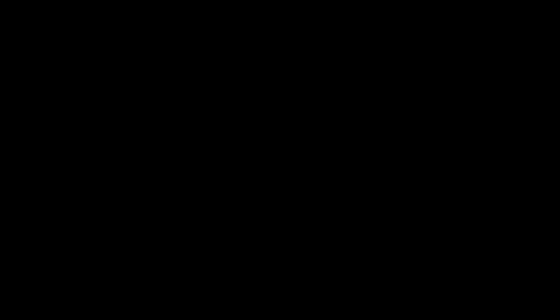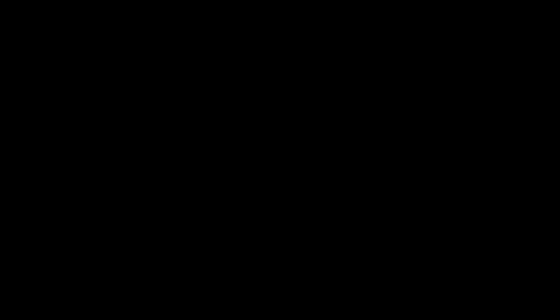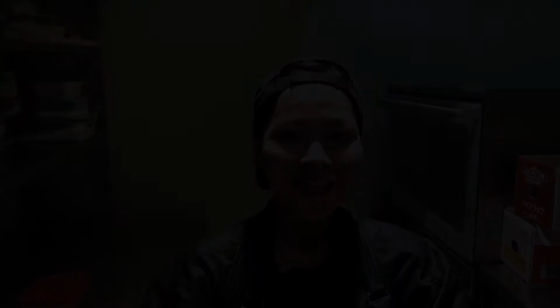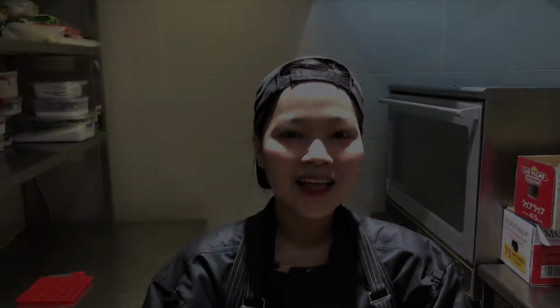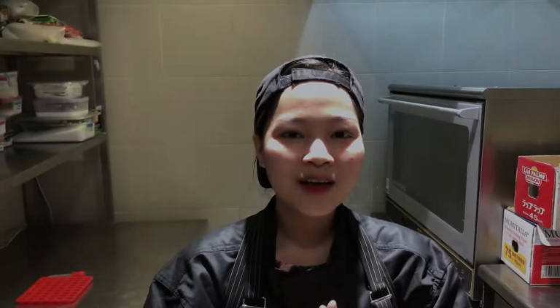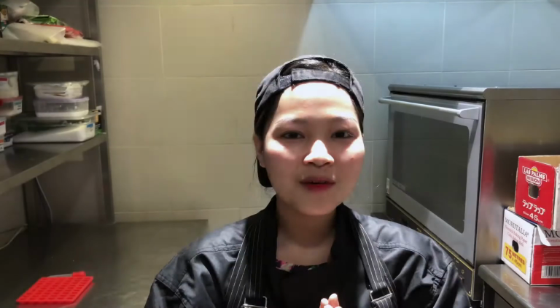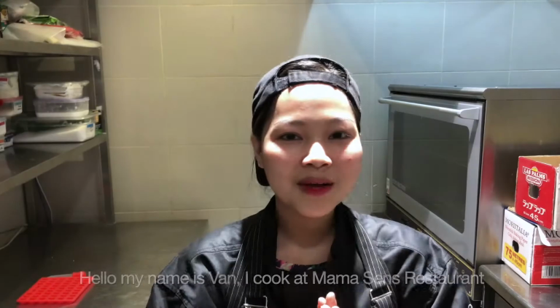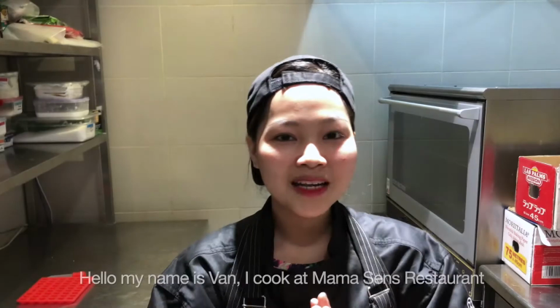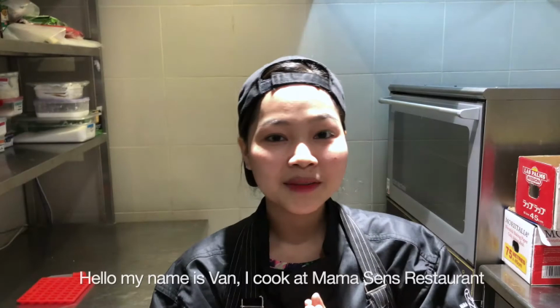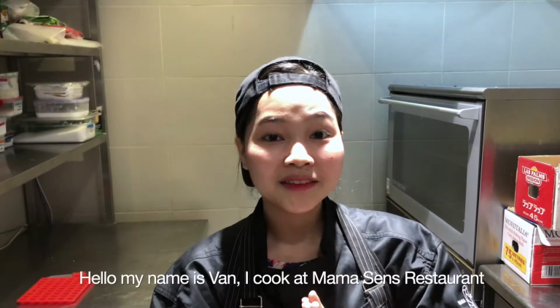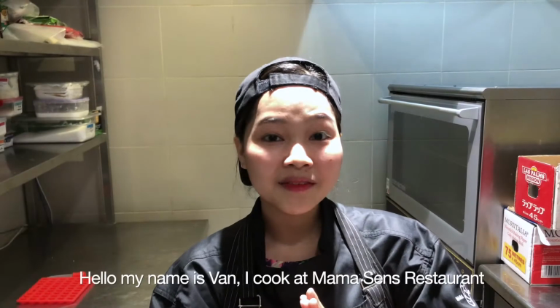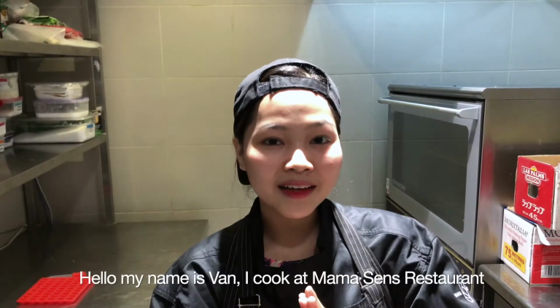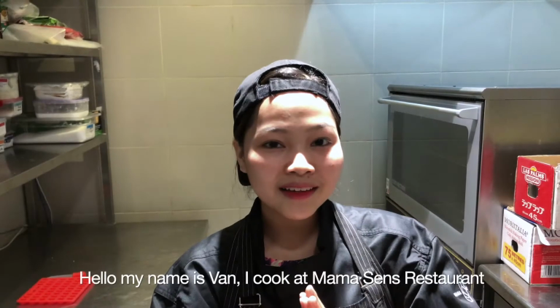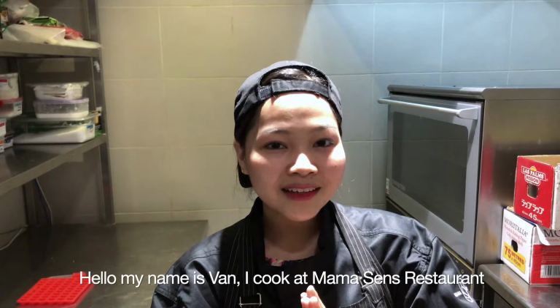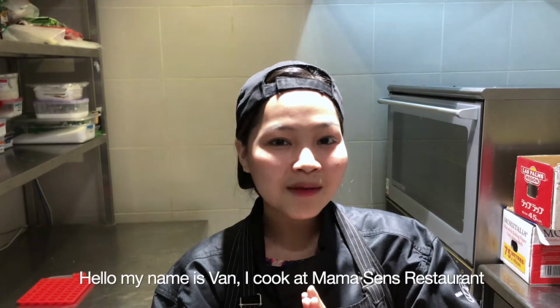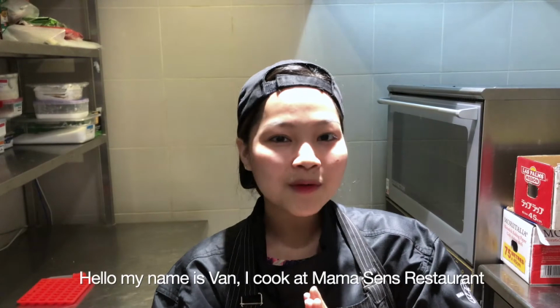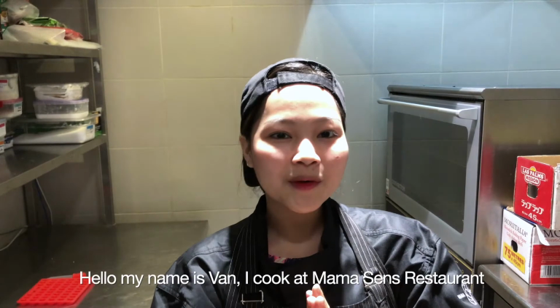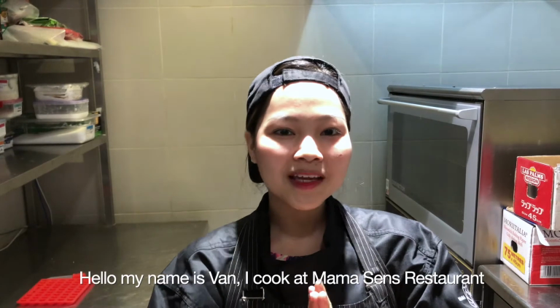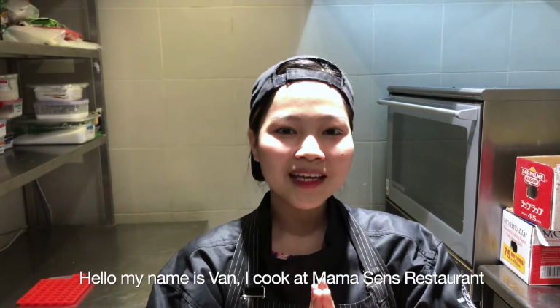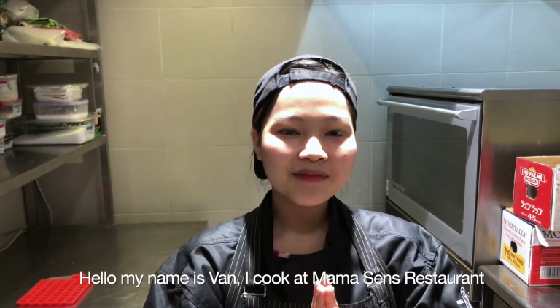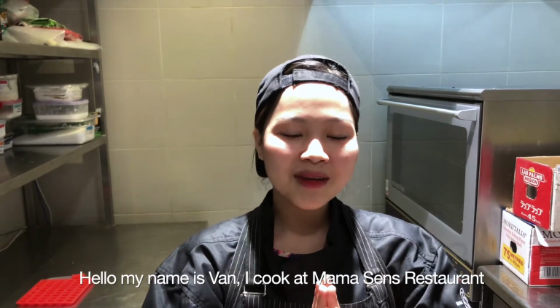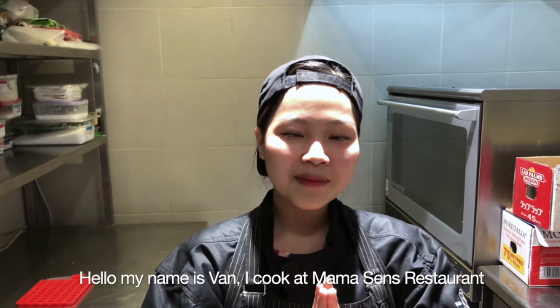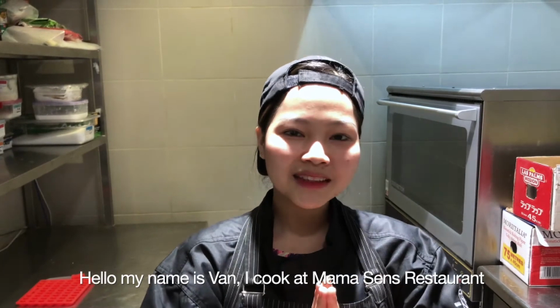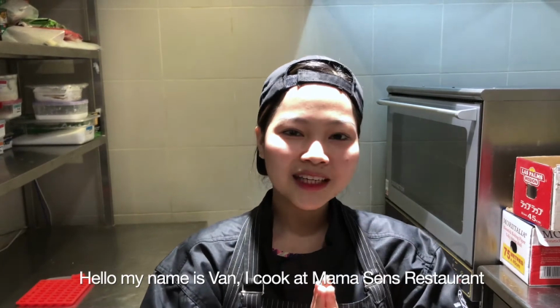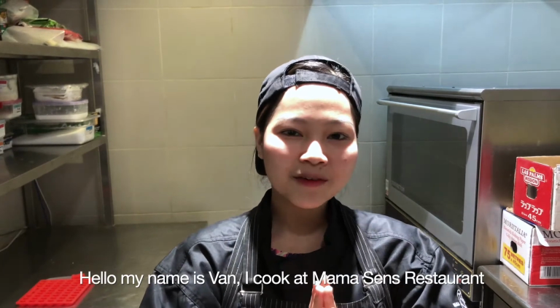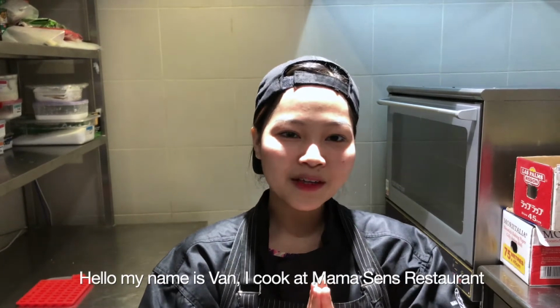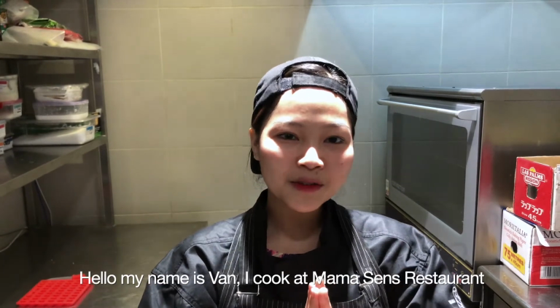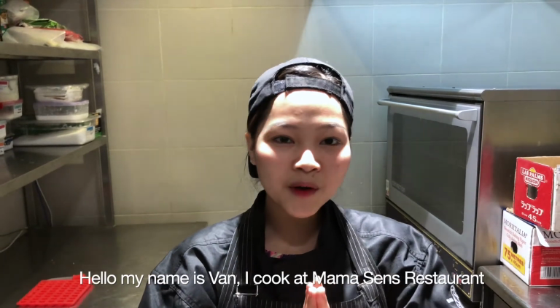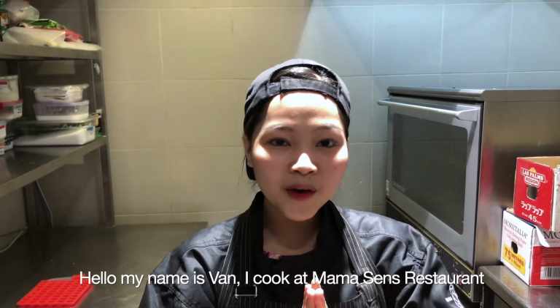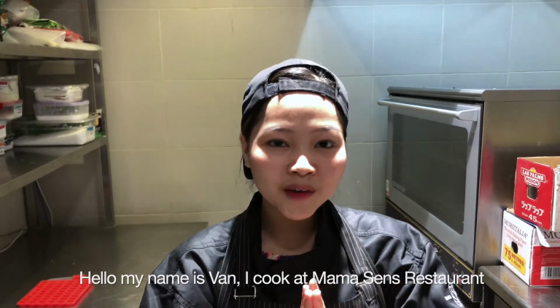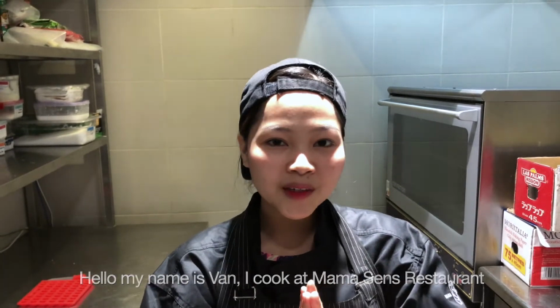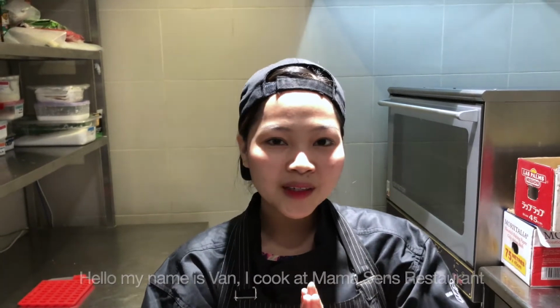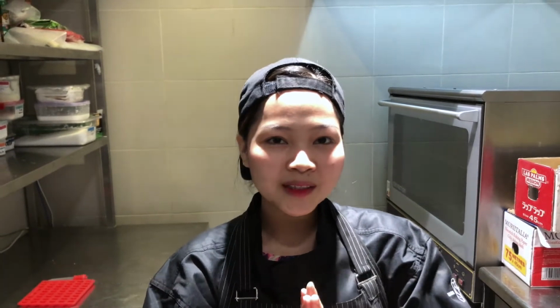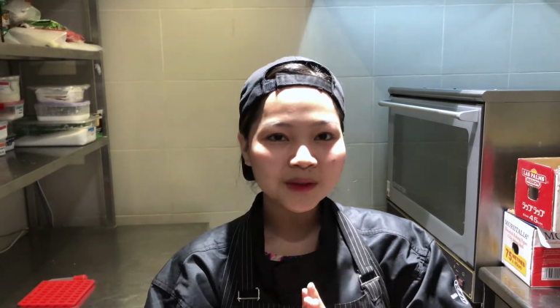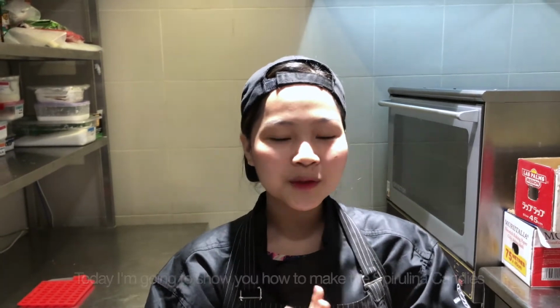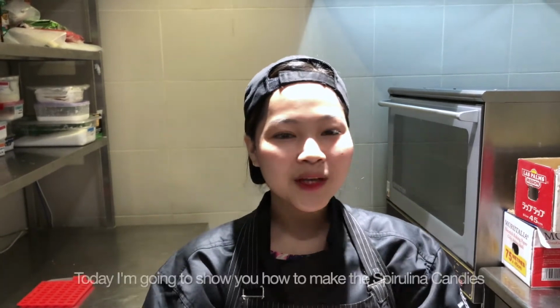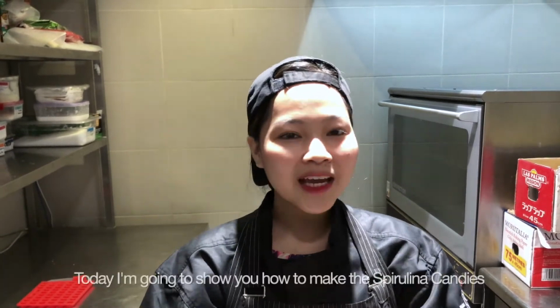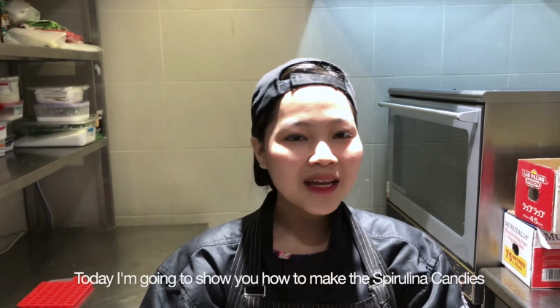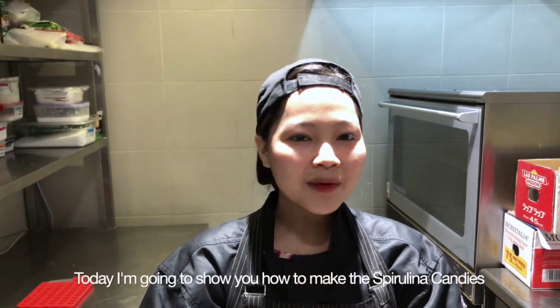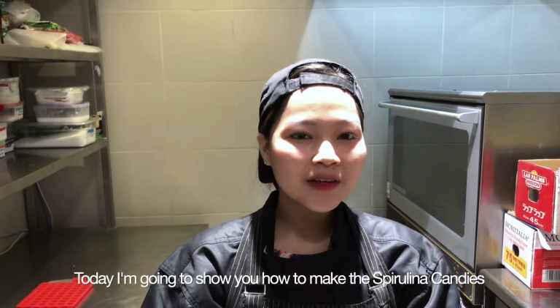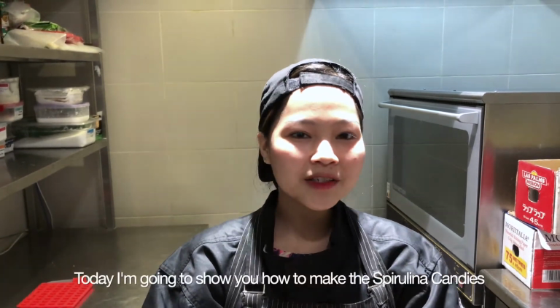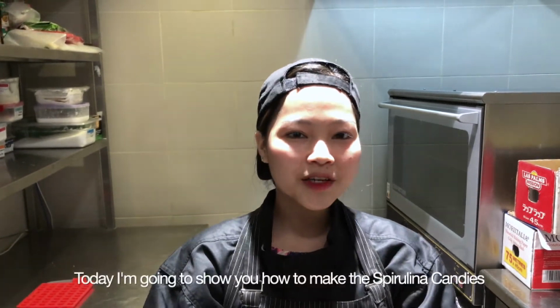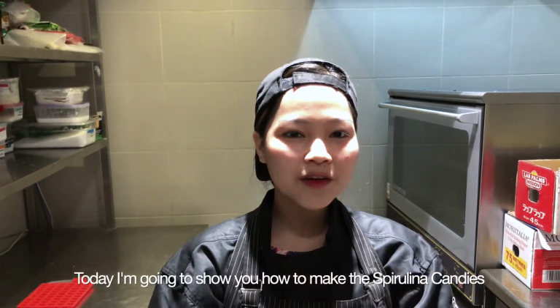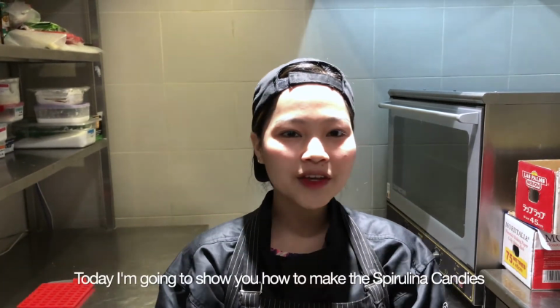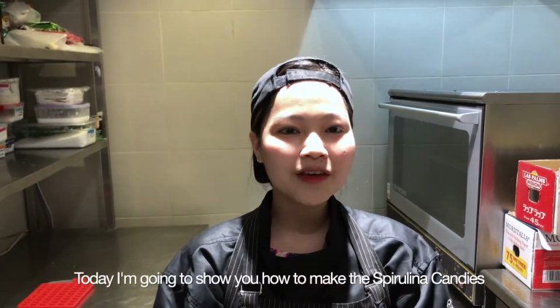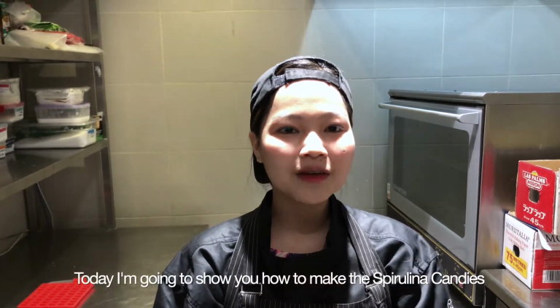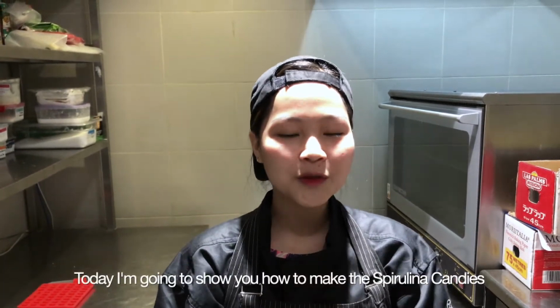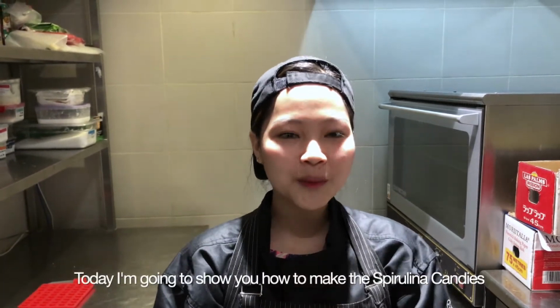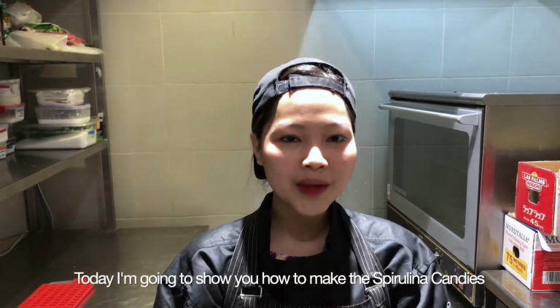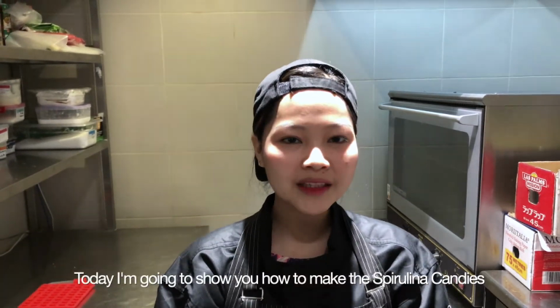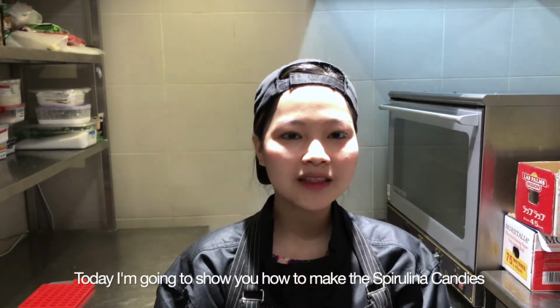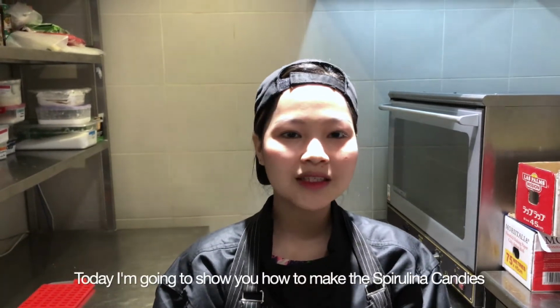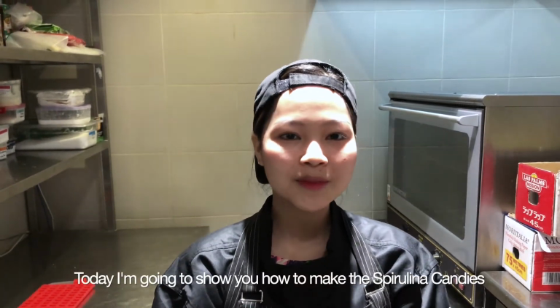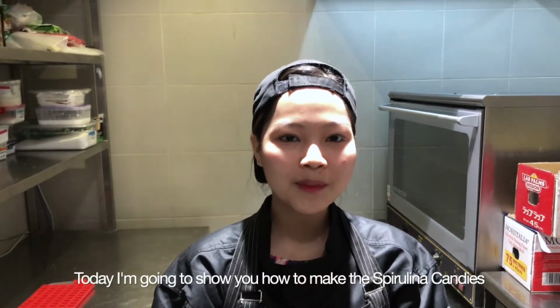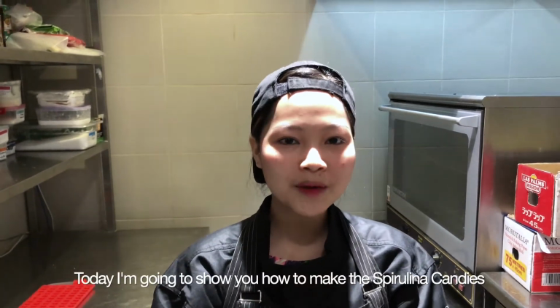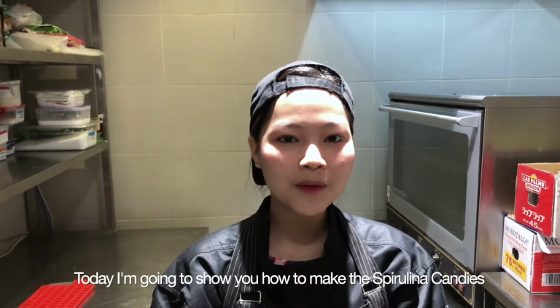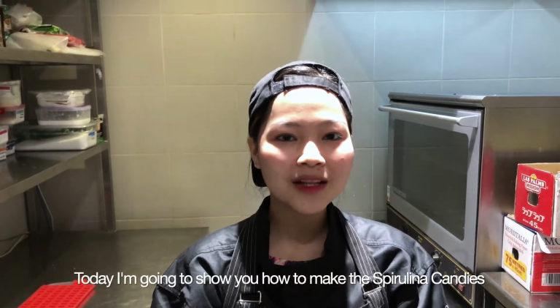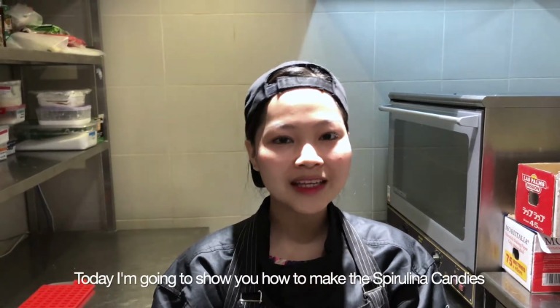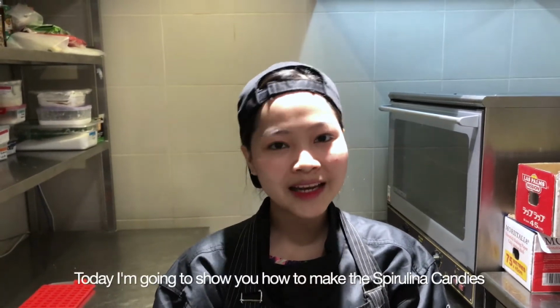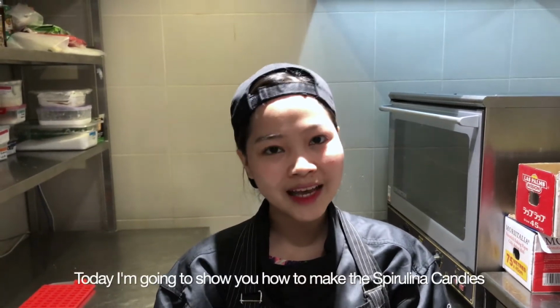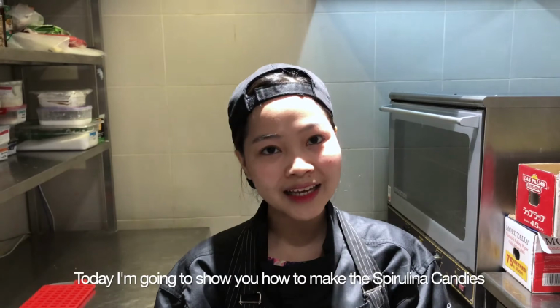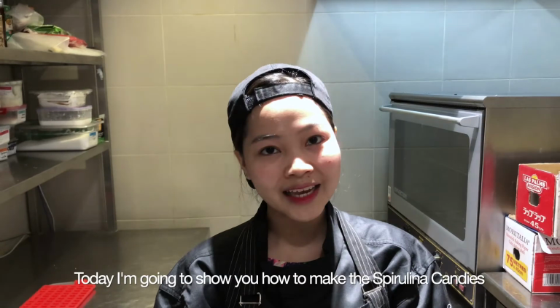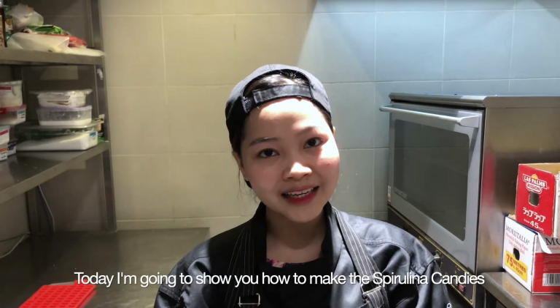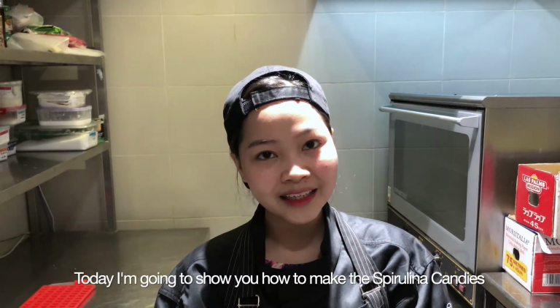Hello, my name is Van. I'm cooking at Mama Sen restaurant. So today I'm gonna show you how to make the spirulina candy.